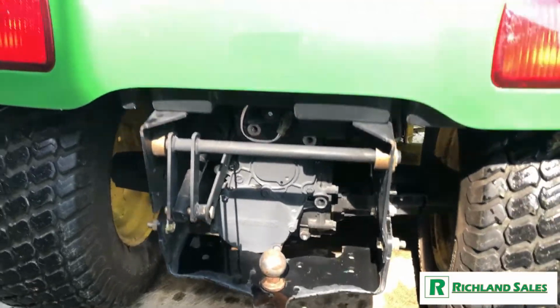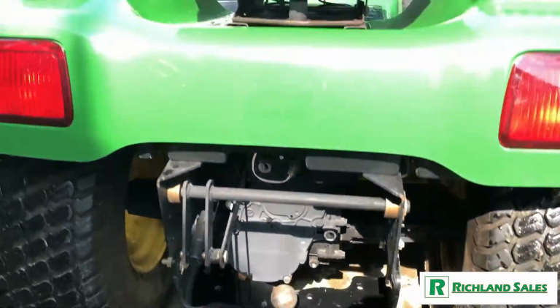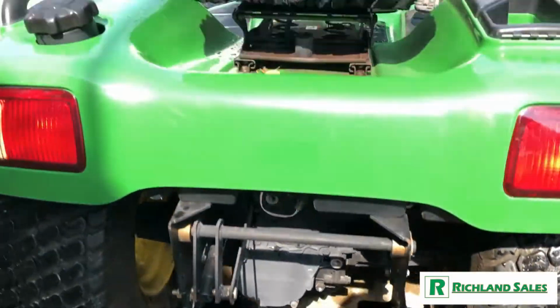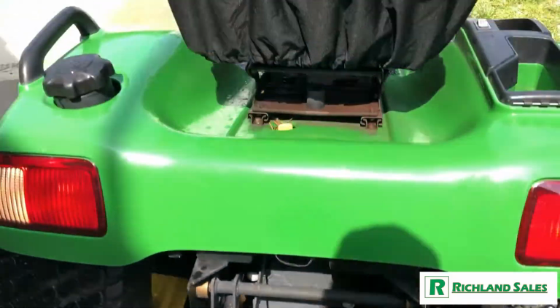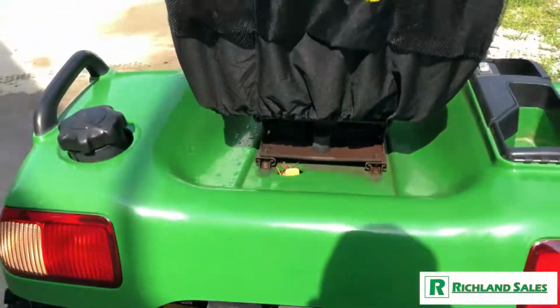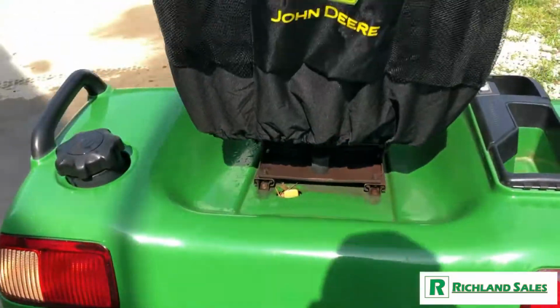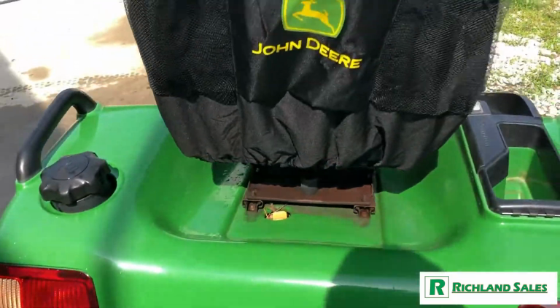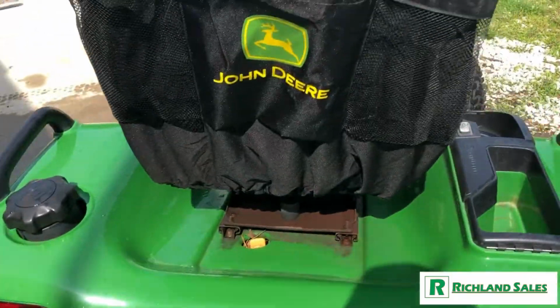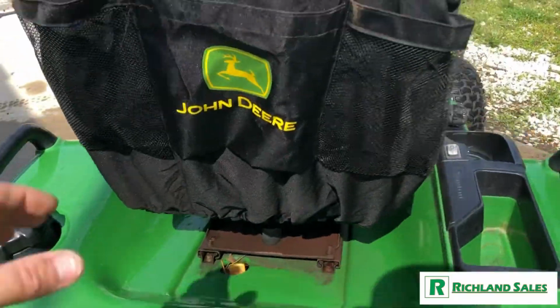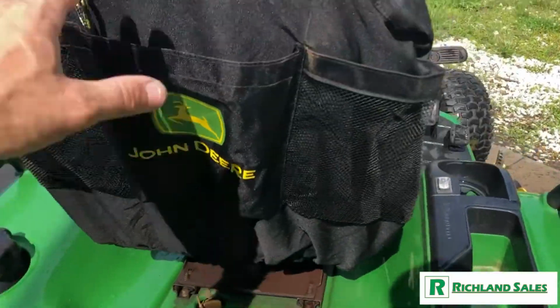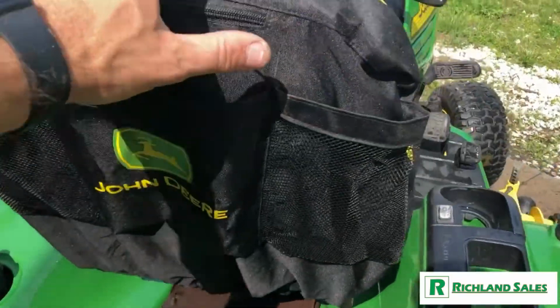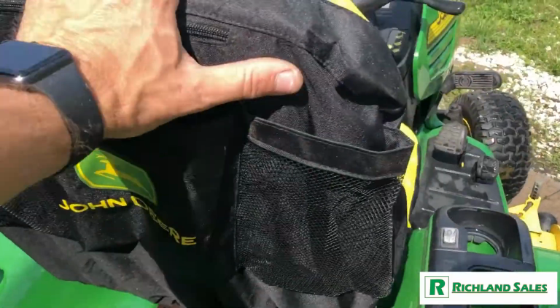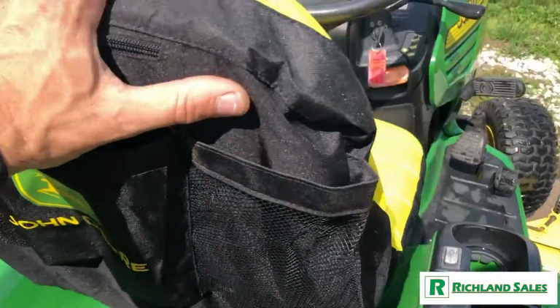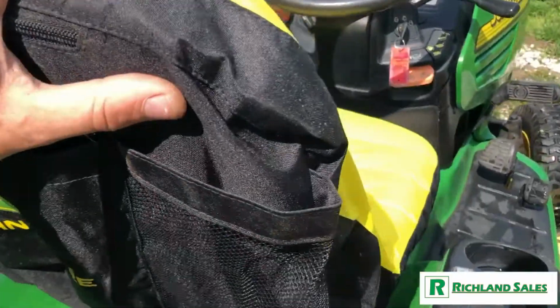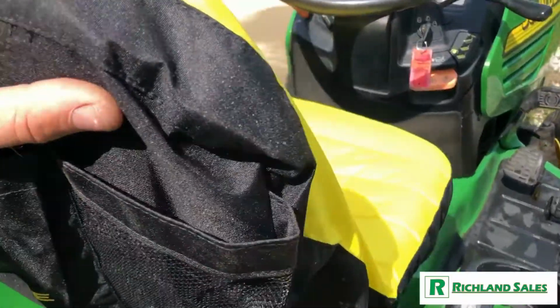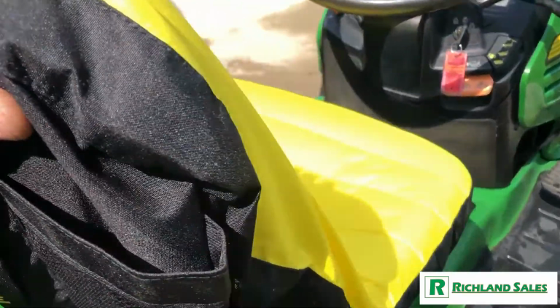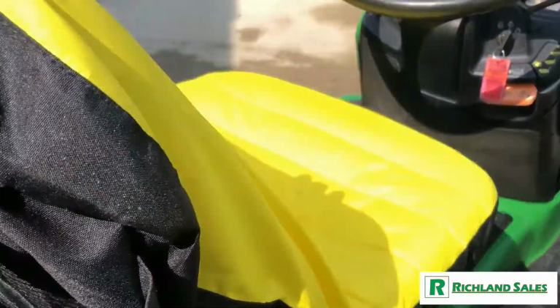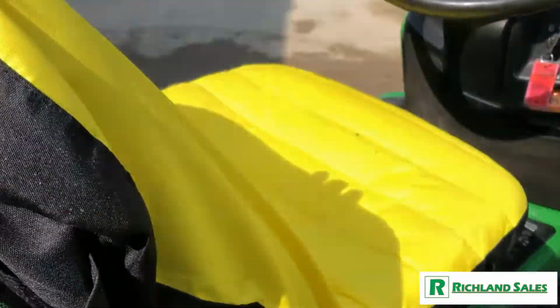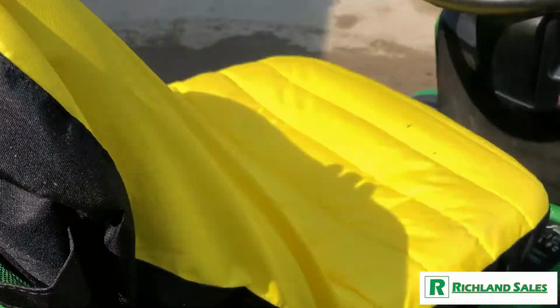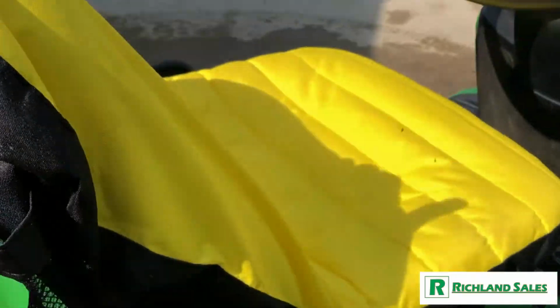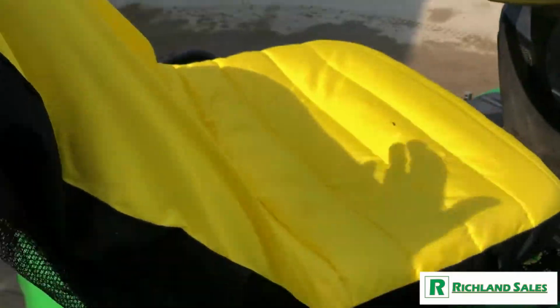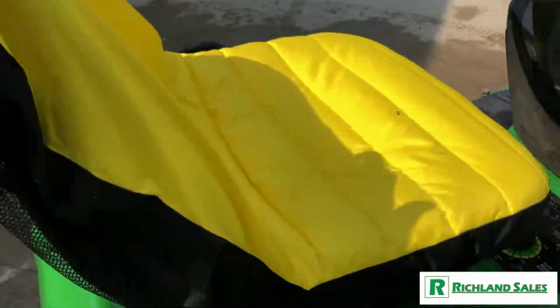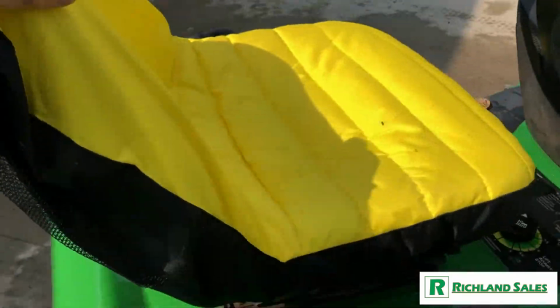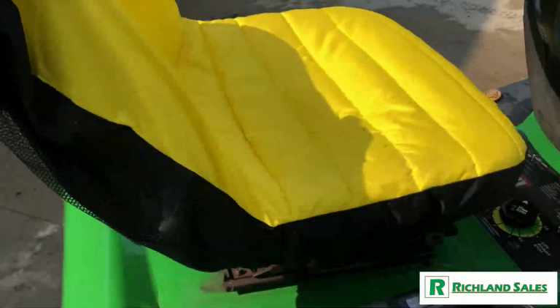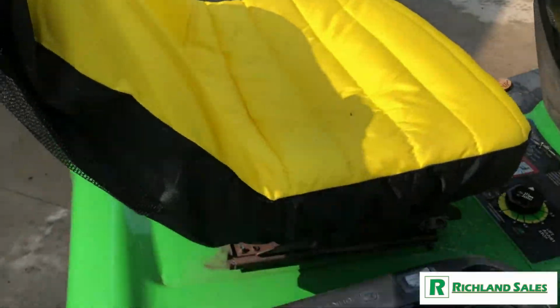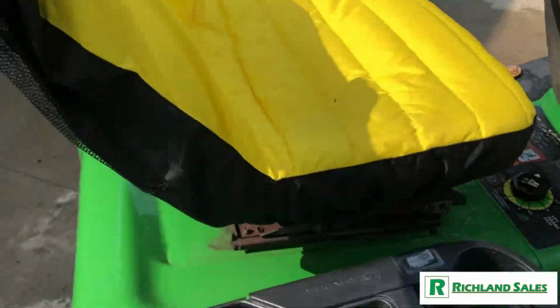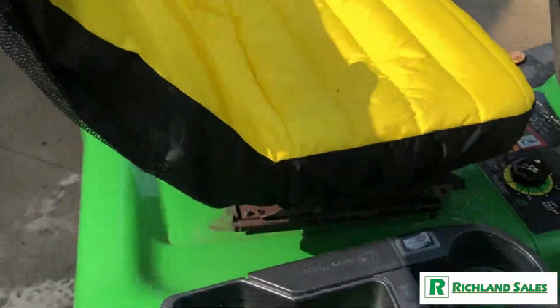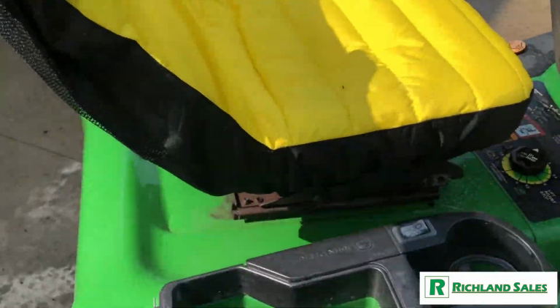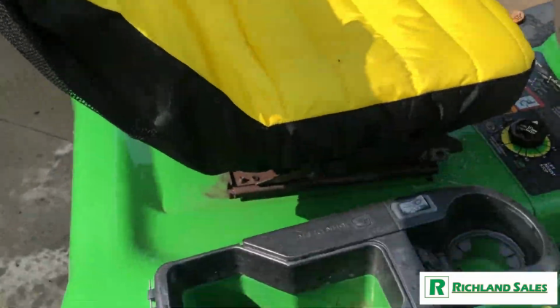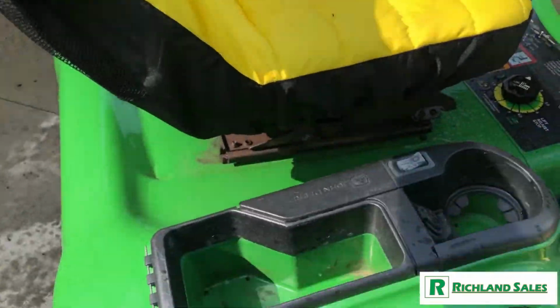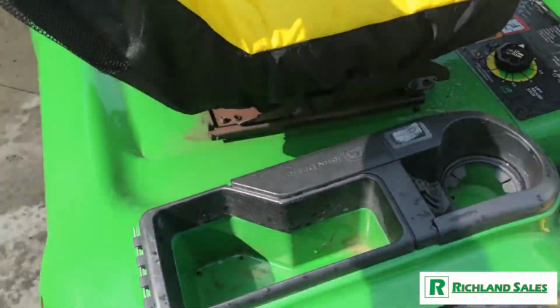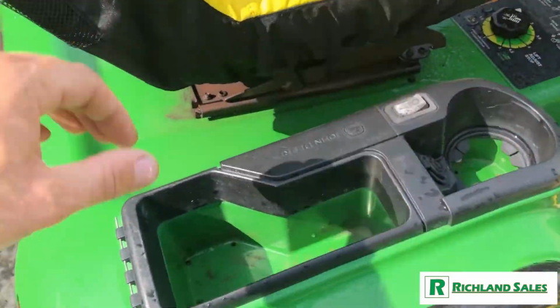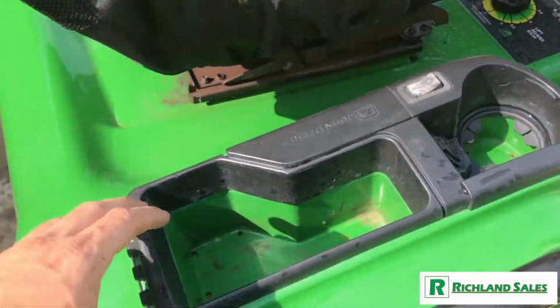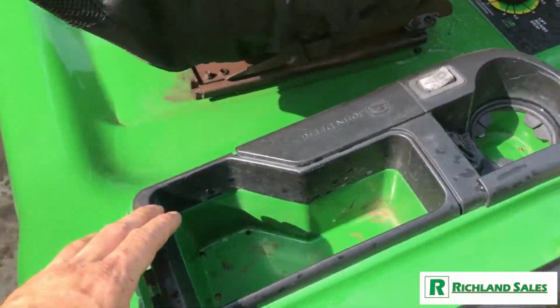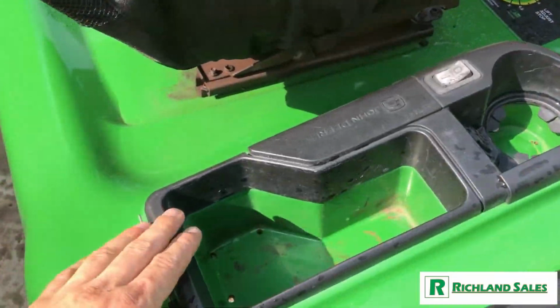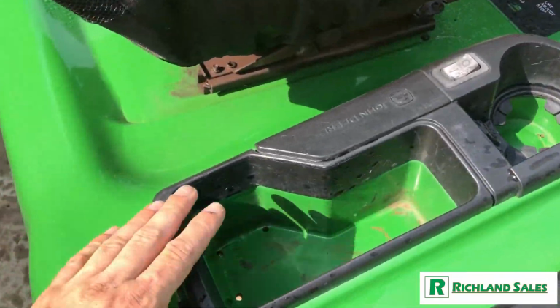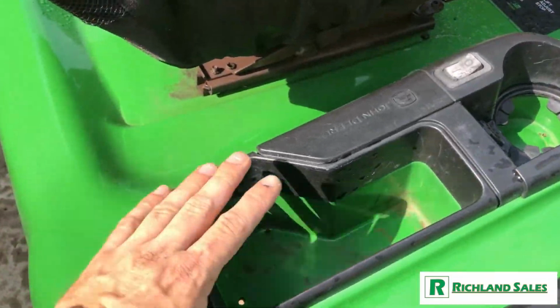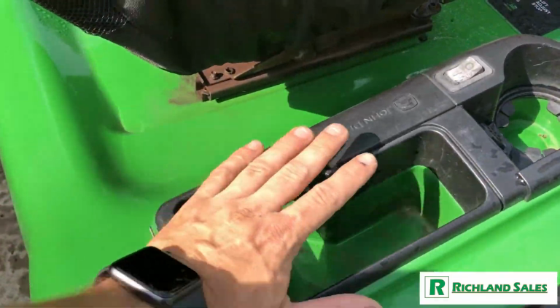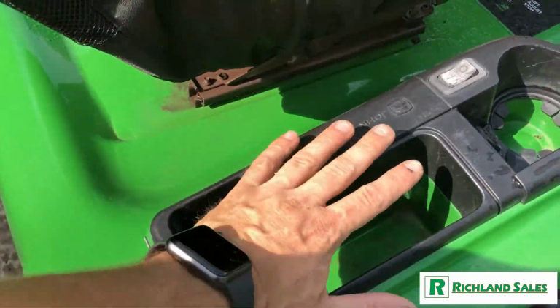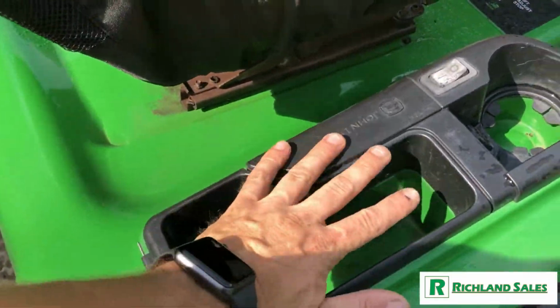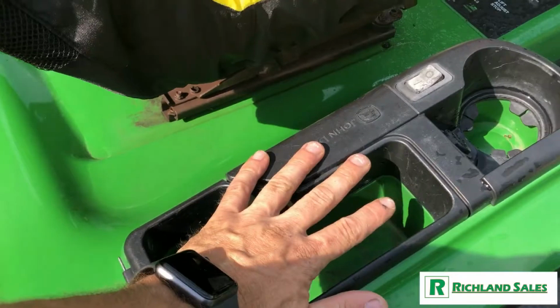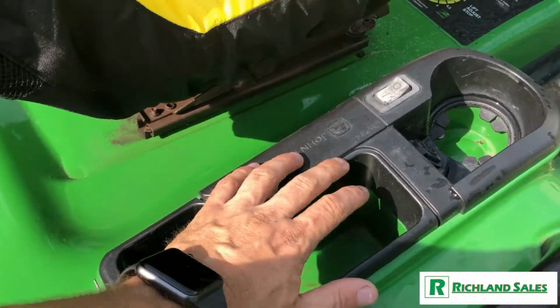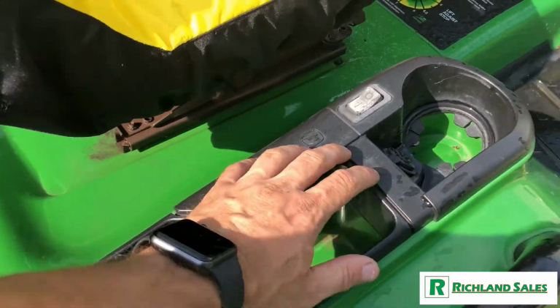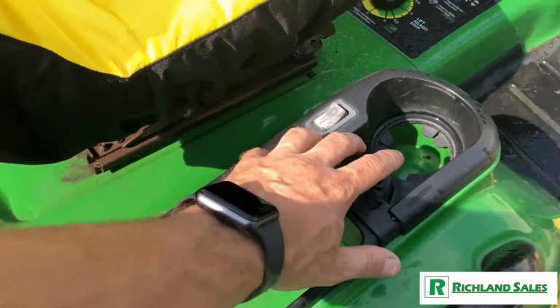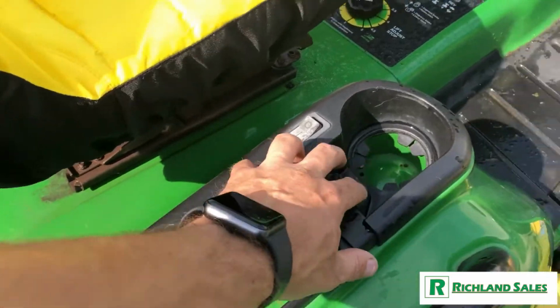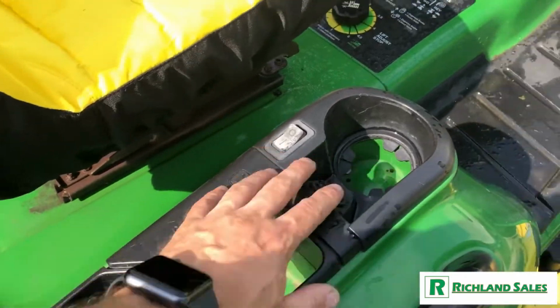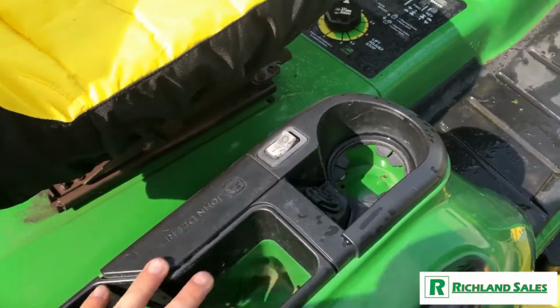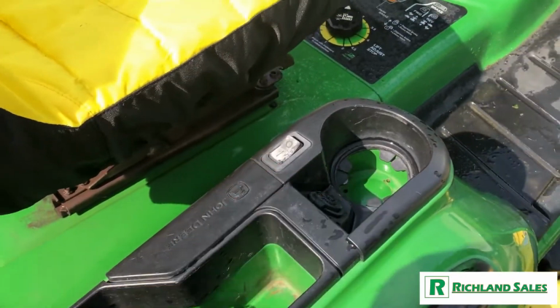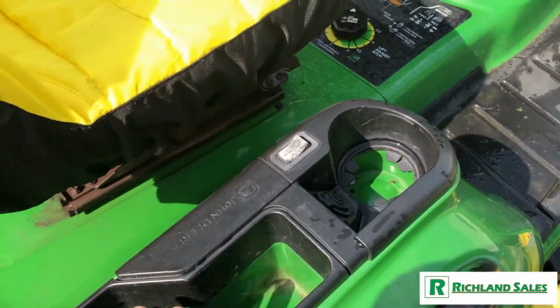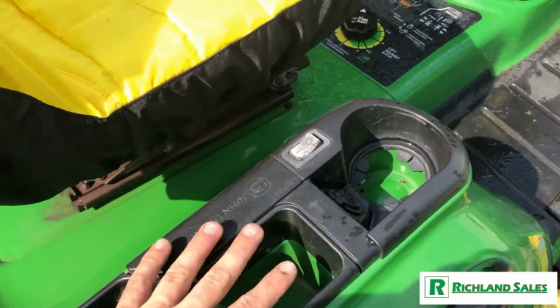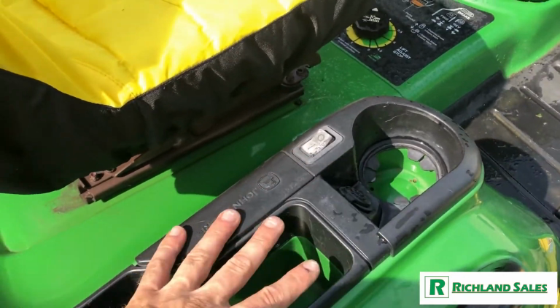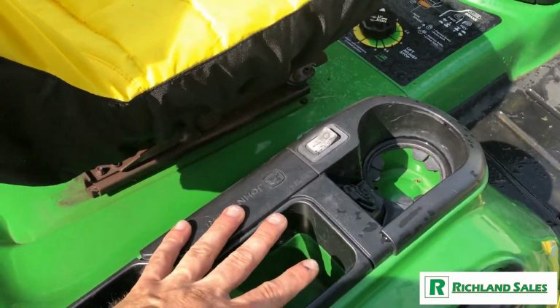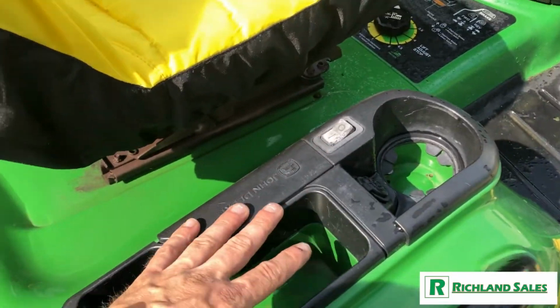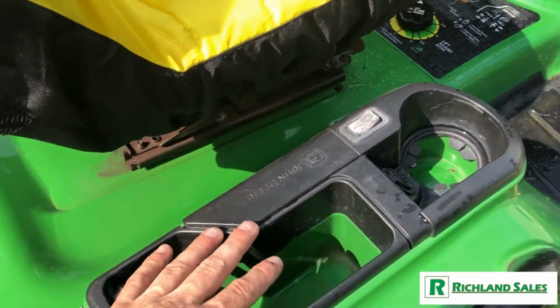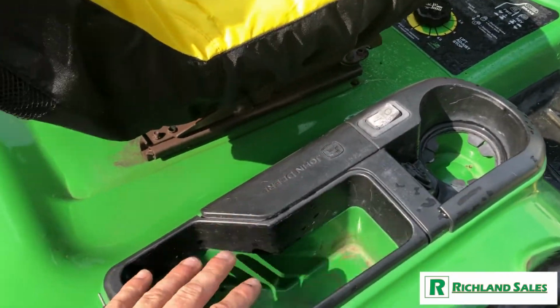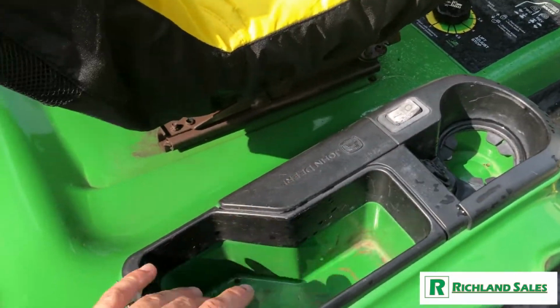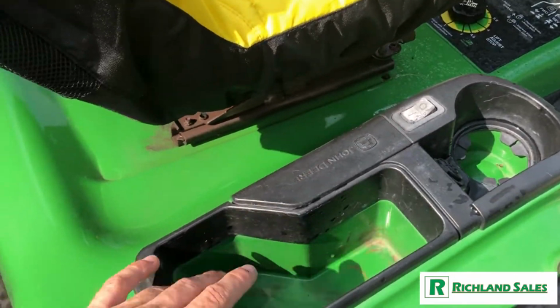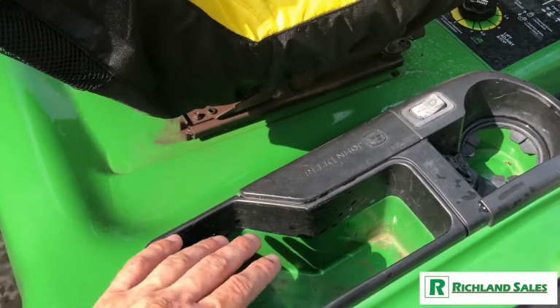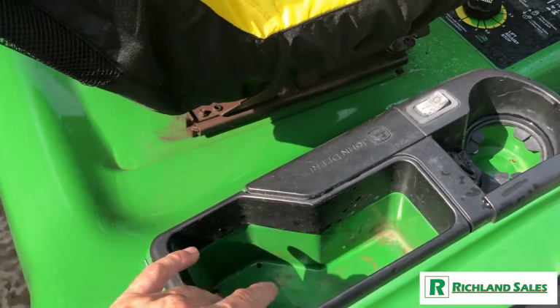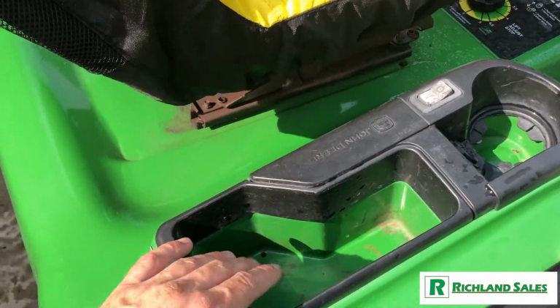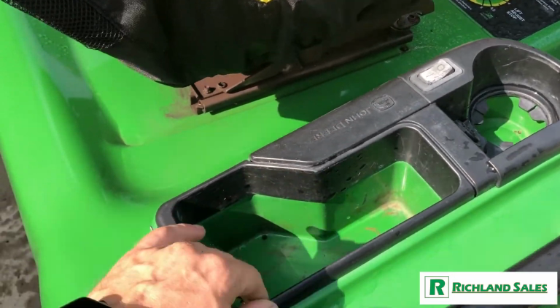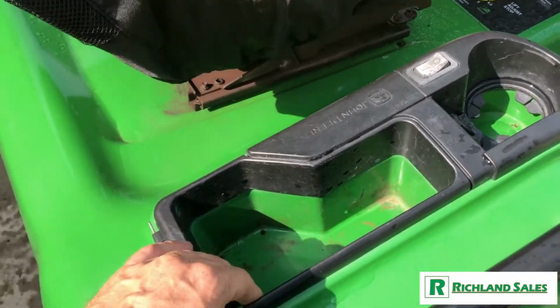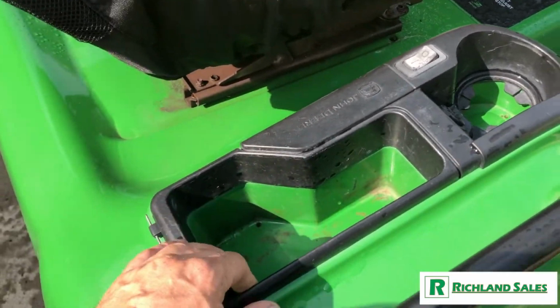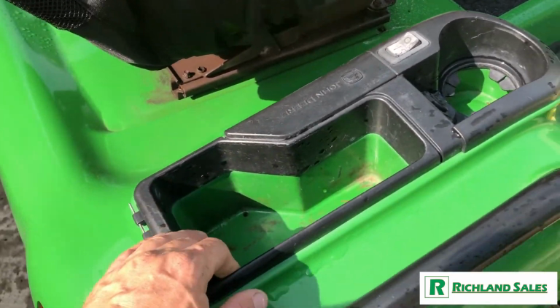Back of the mower — the seat was in a little rough shape, so we put a seat cover on it. It is missing the cover here for your little cubby.